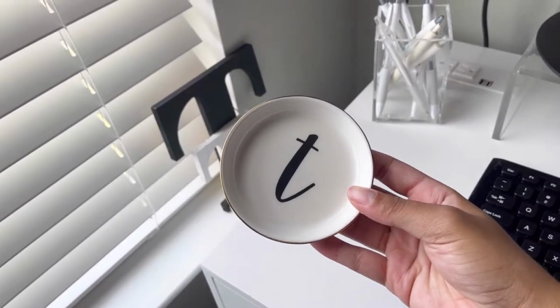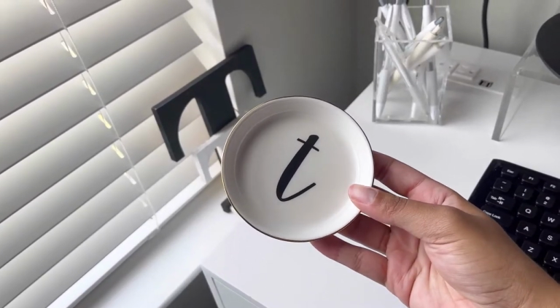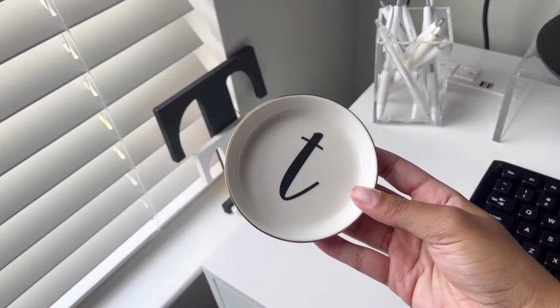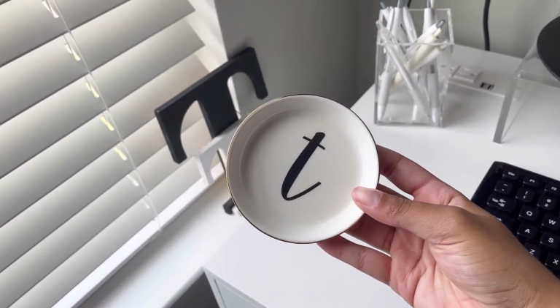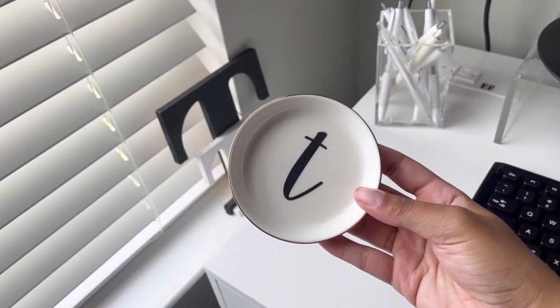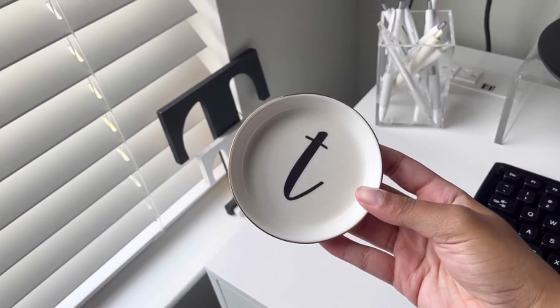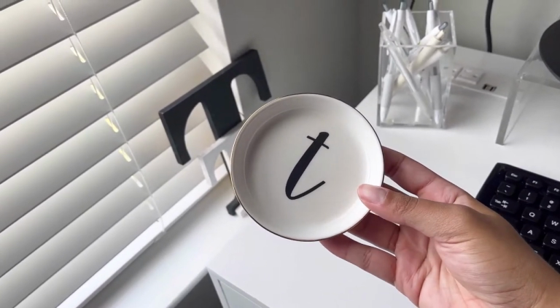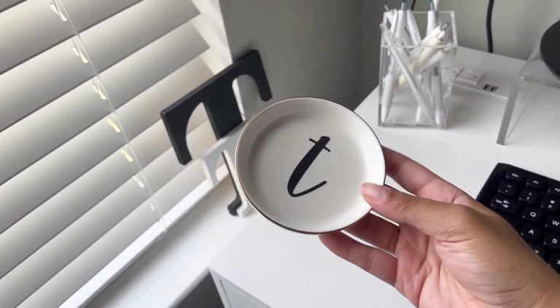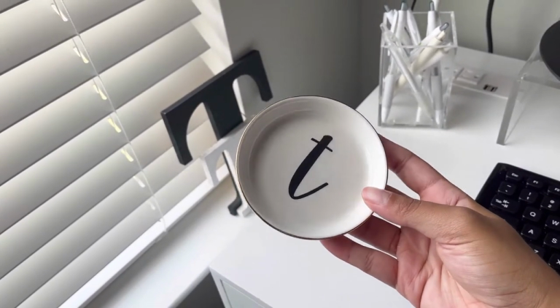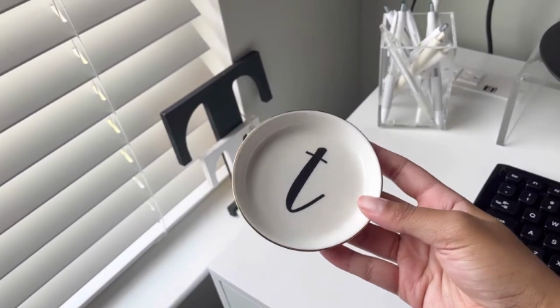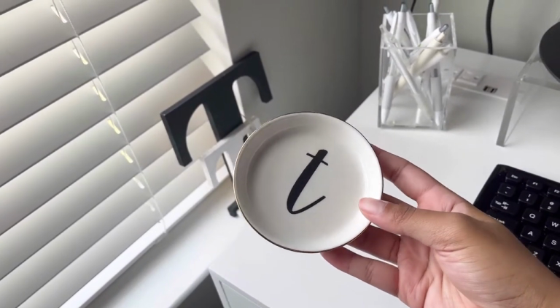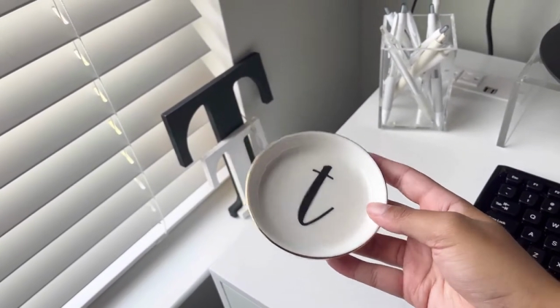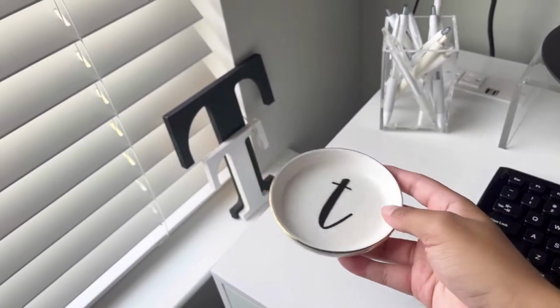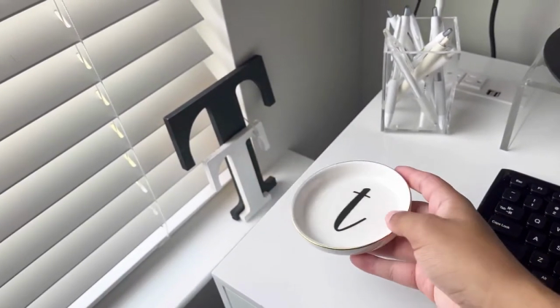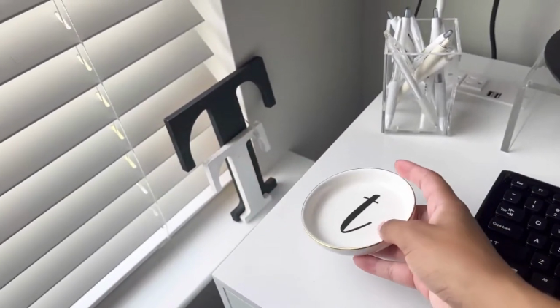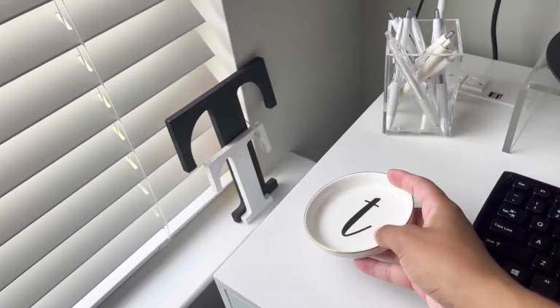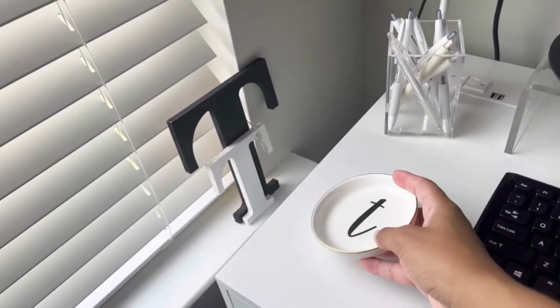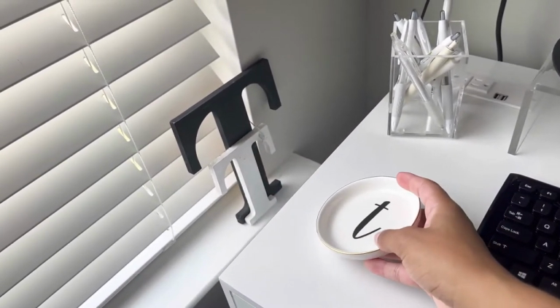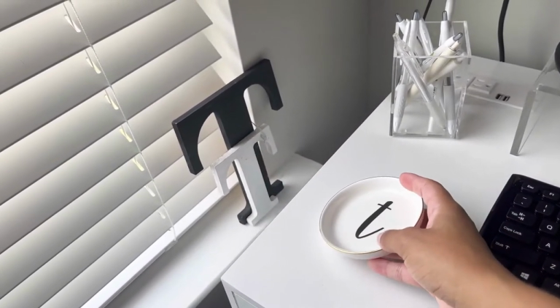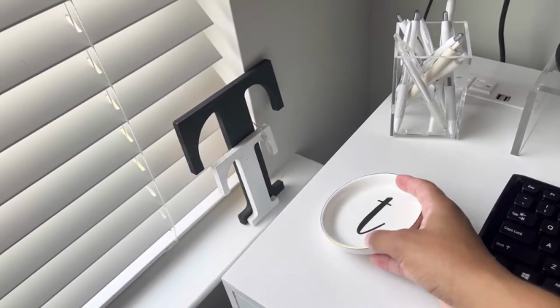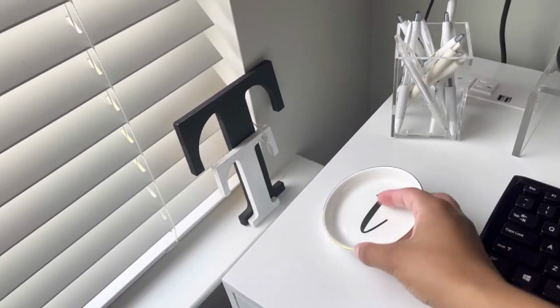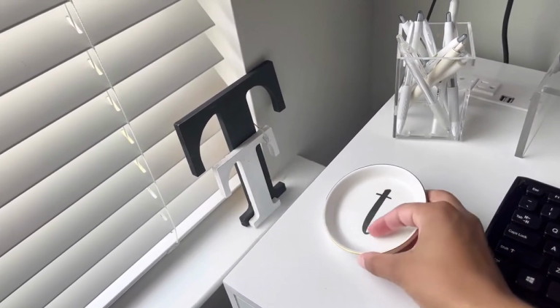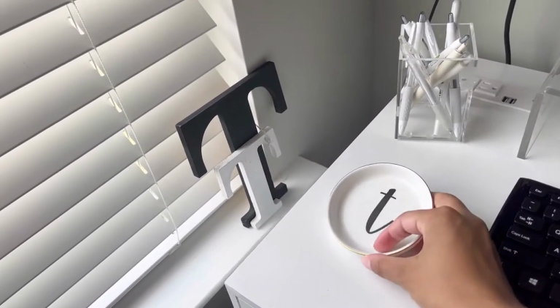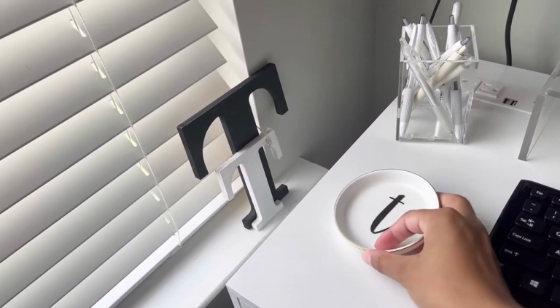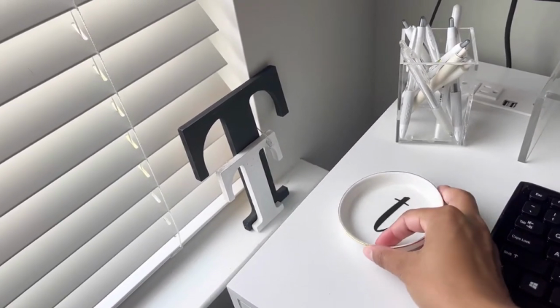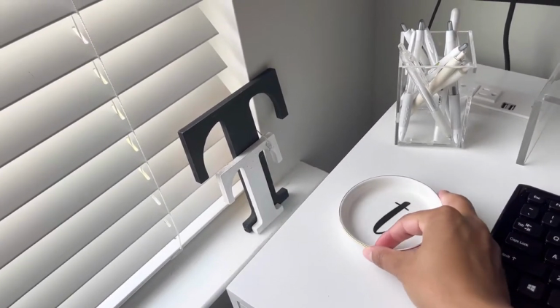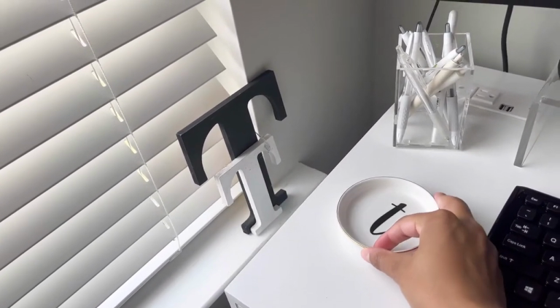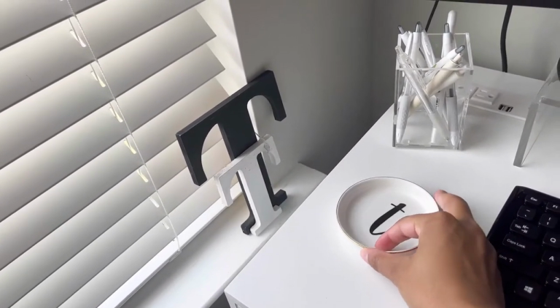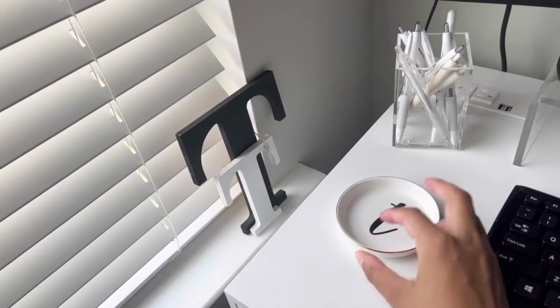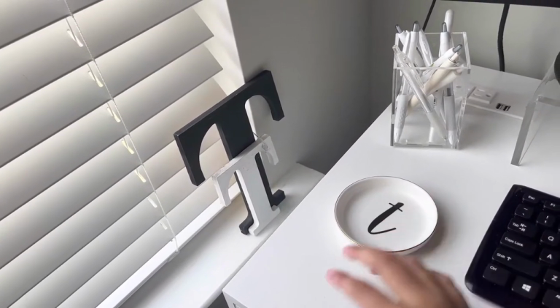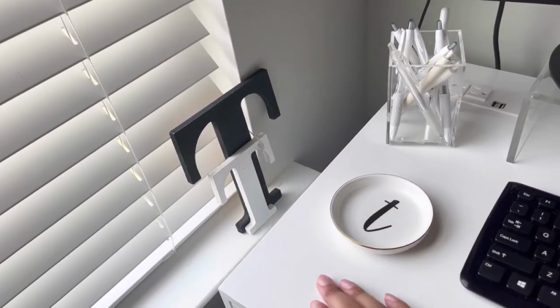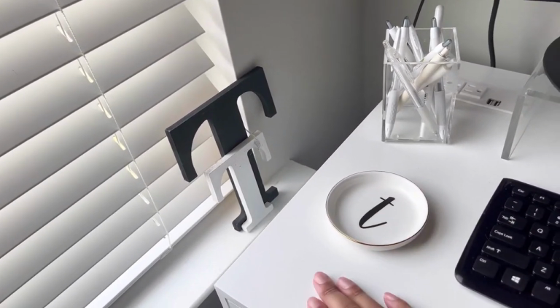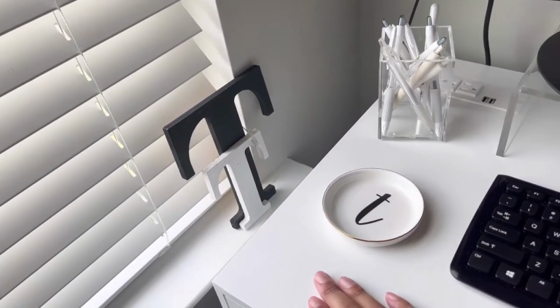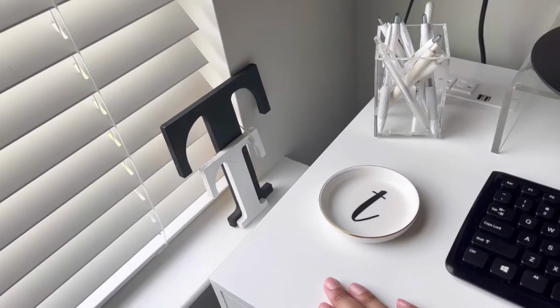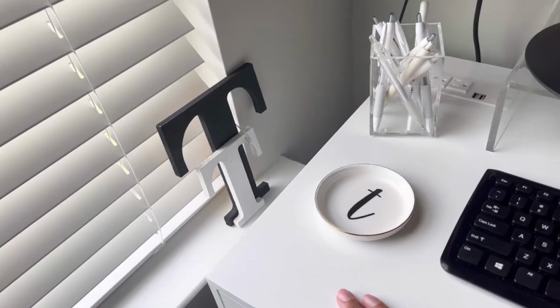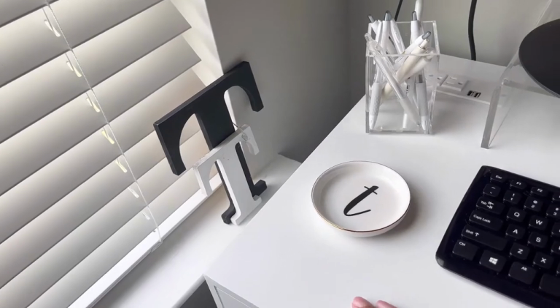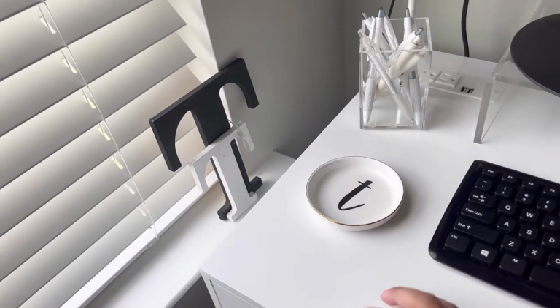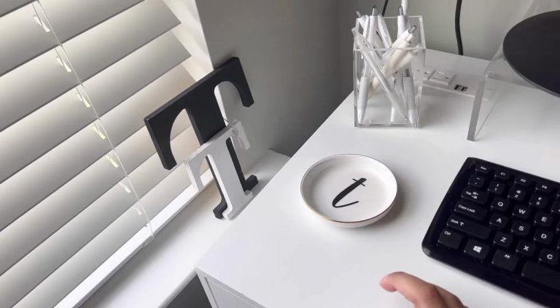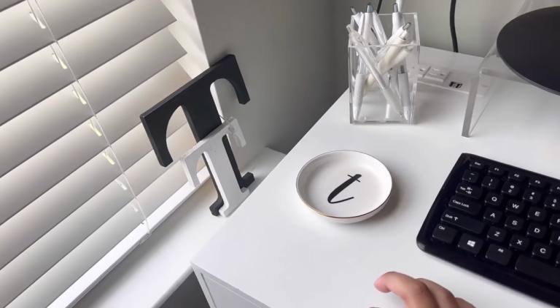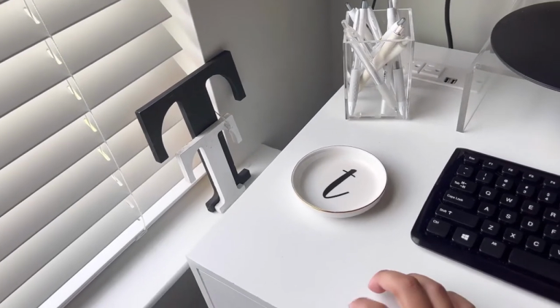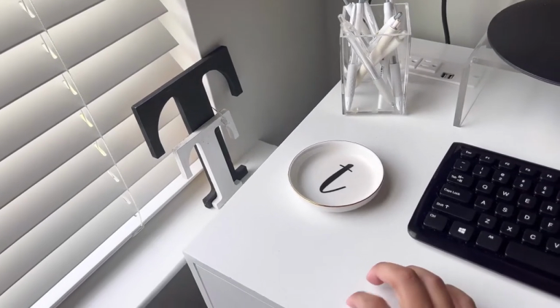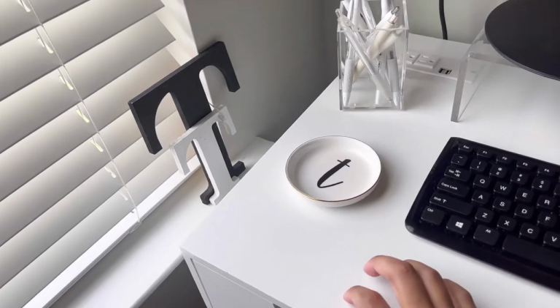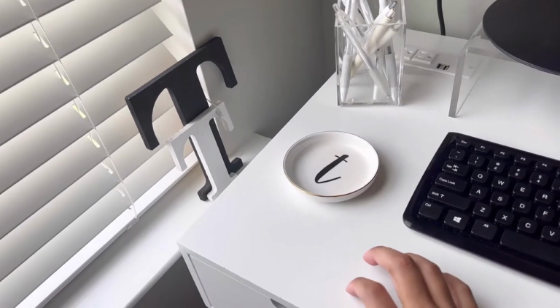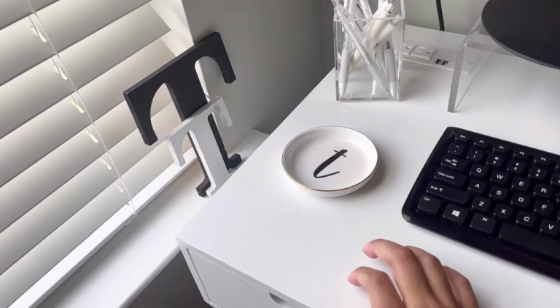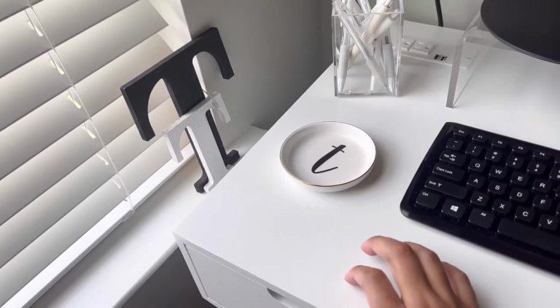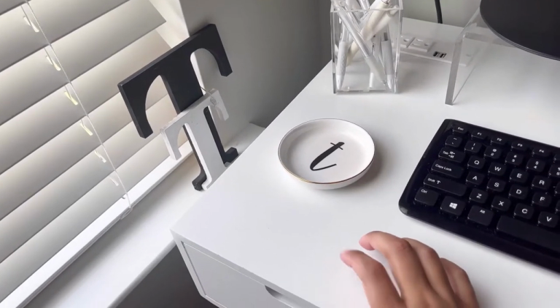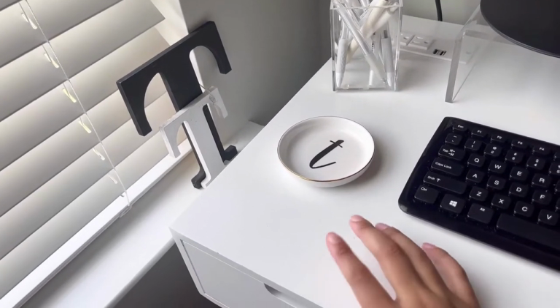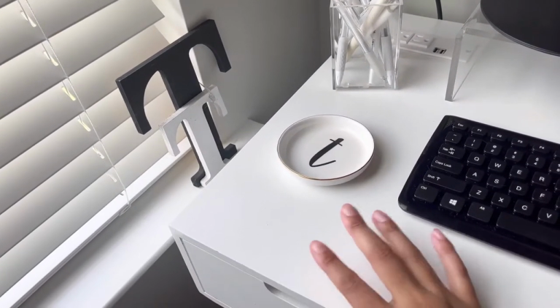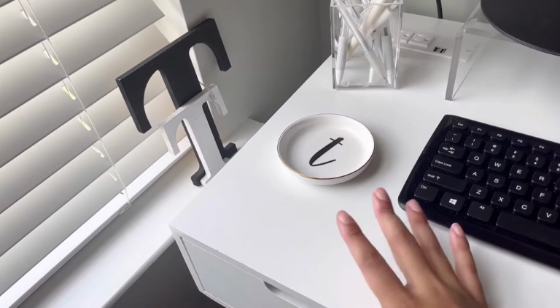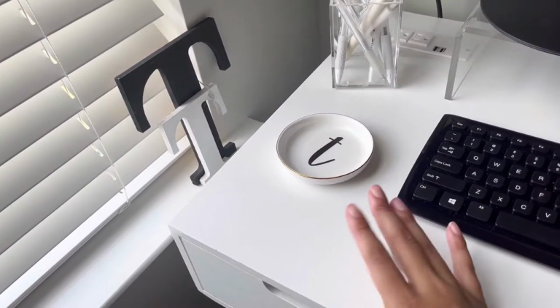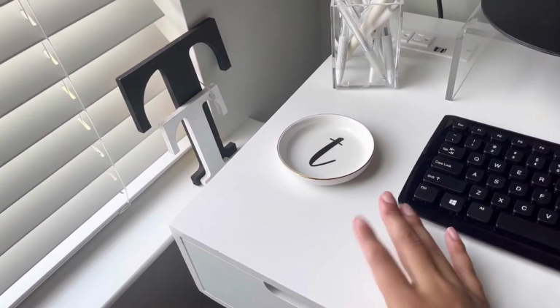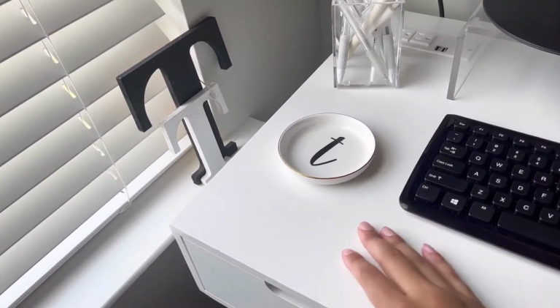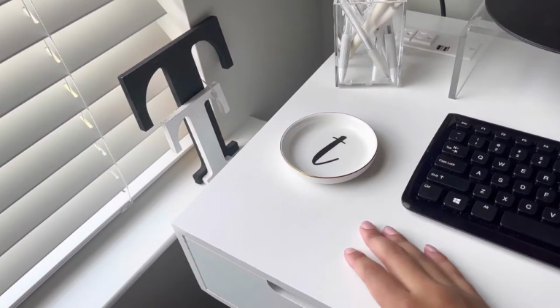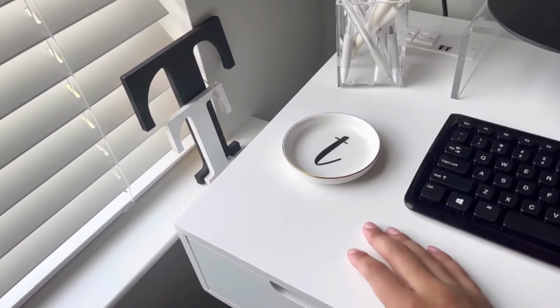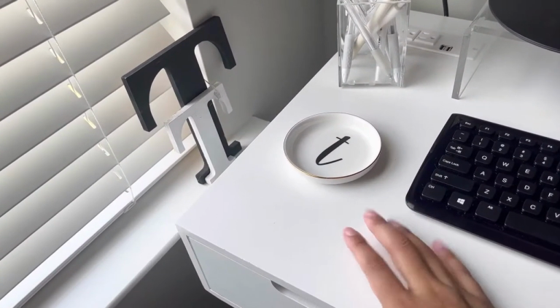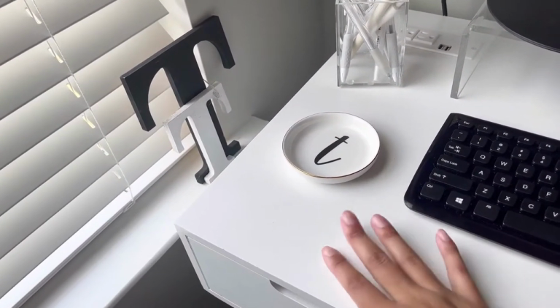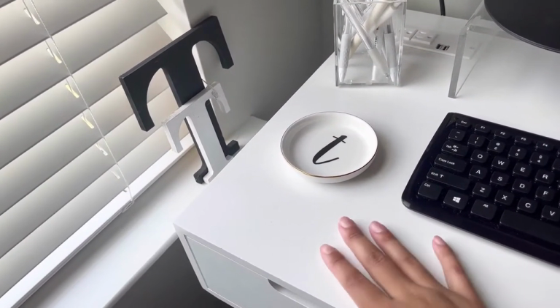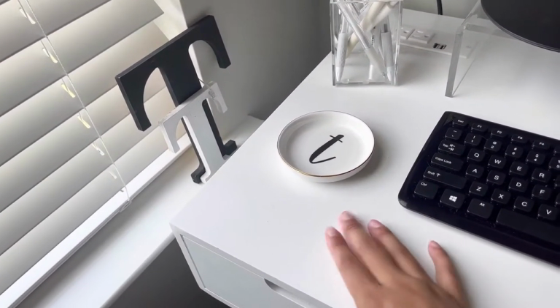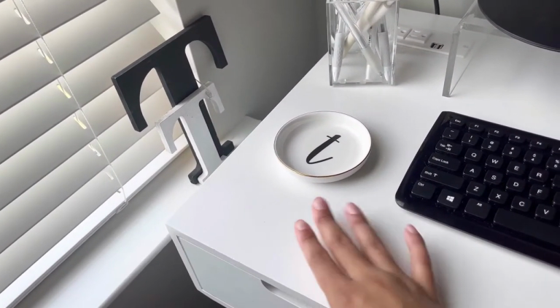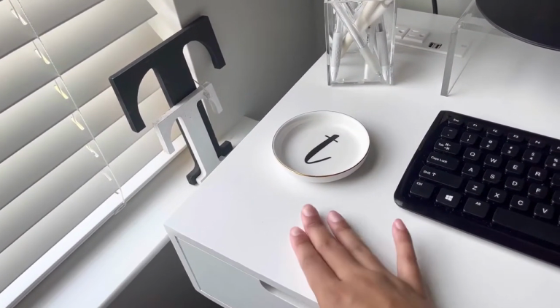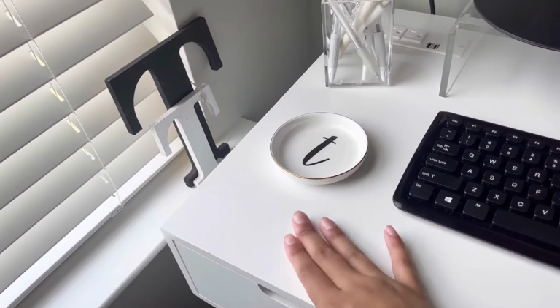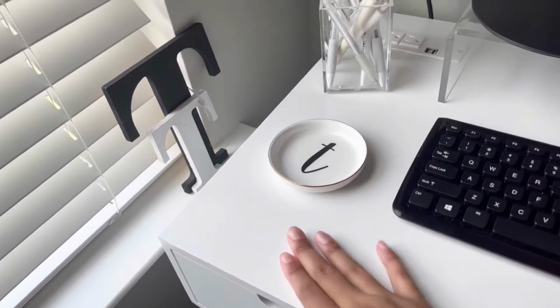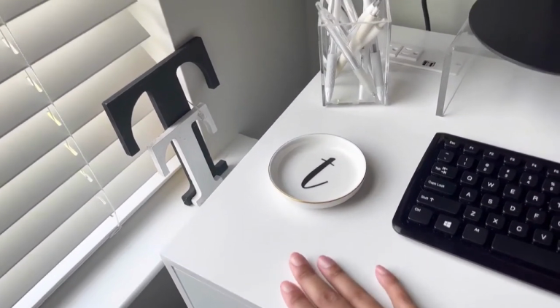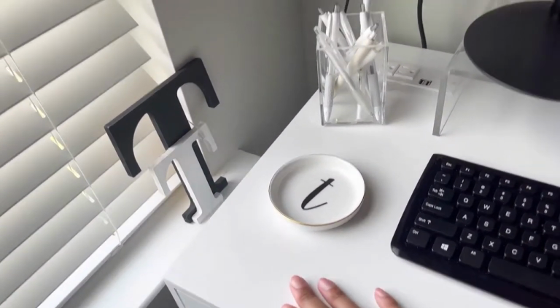Sorry if you see hair — I have a chihuahua and her hair gets everywhere. I think I got this from Hobby Lobby a few years ago, and I just use it to hold my drink so that it doesn't mess up the desk. I'm pretty sure this isn't real wood, but whatever.